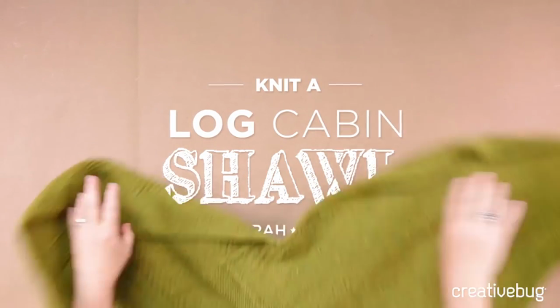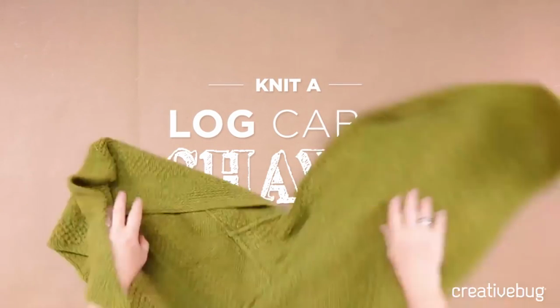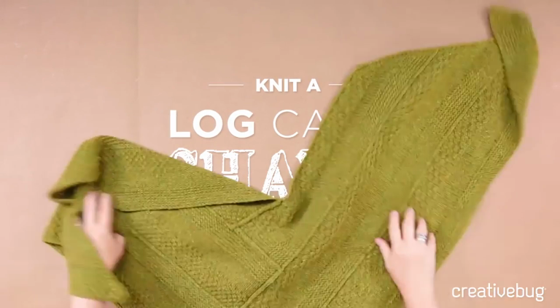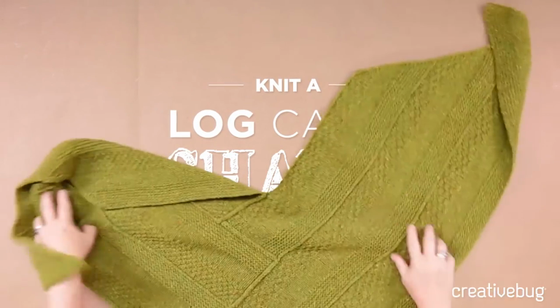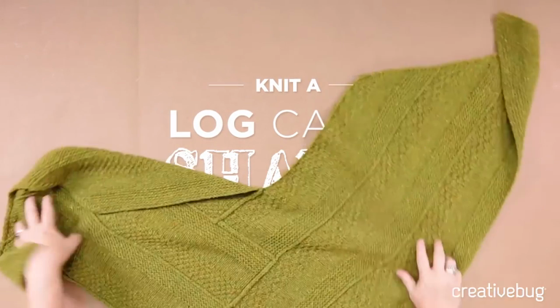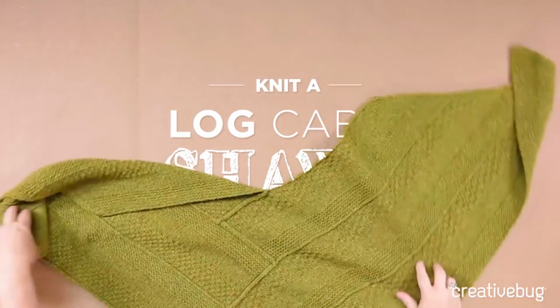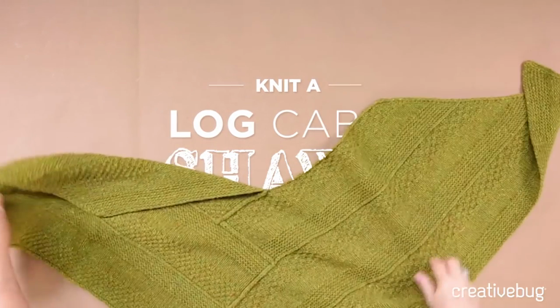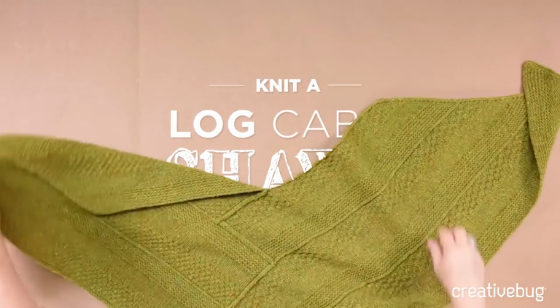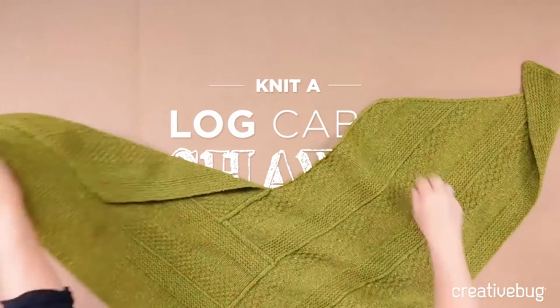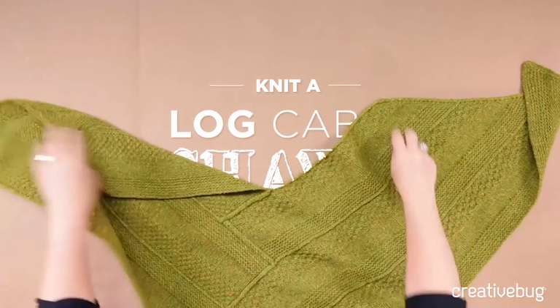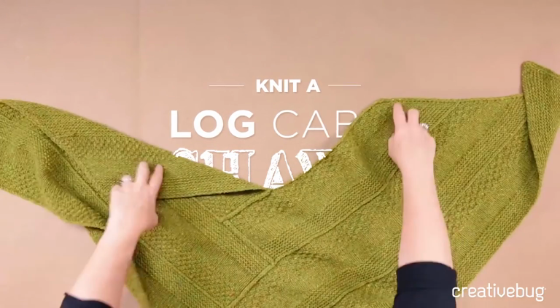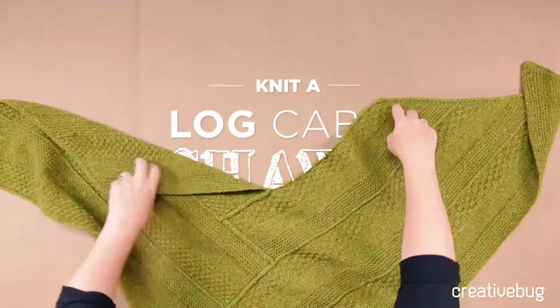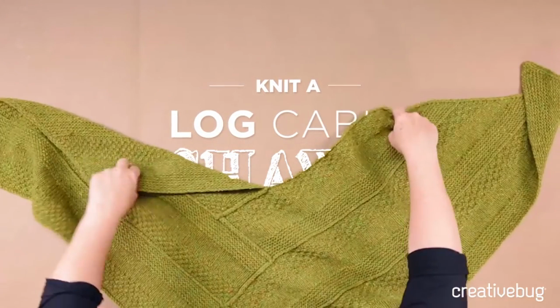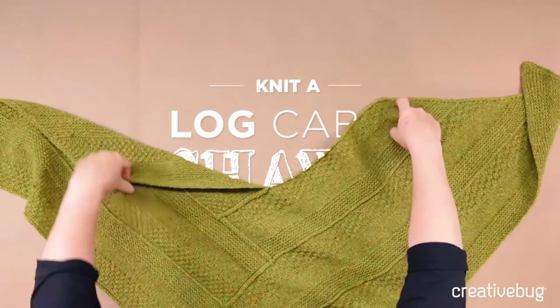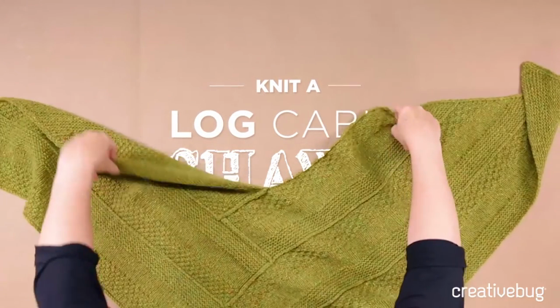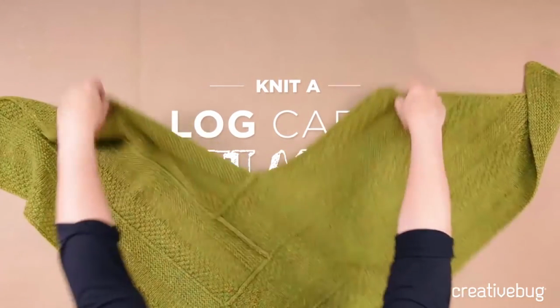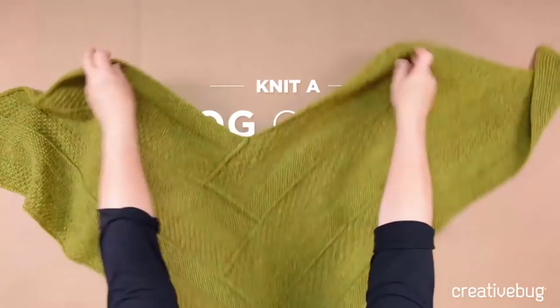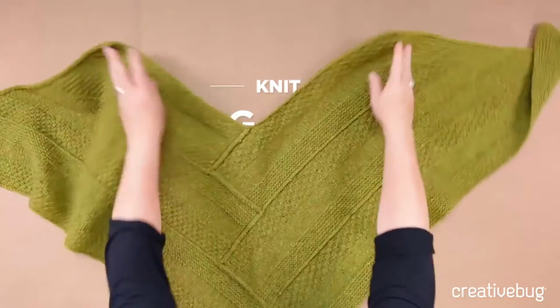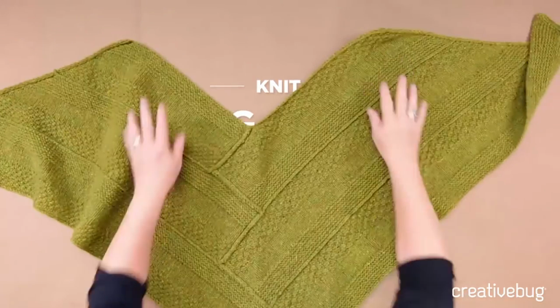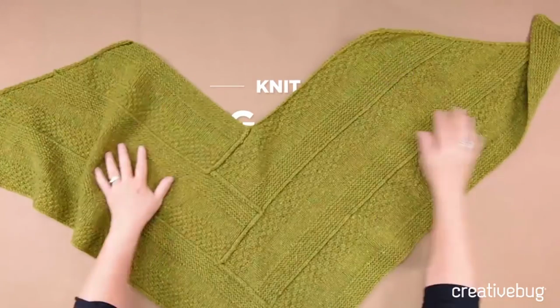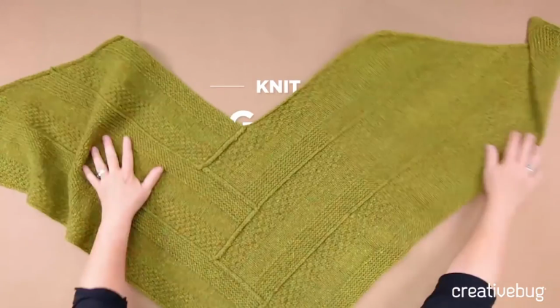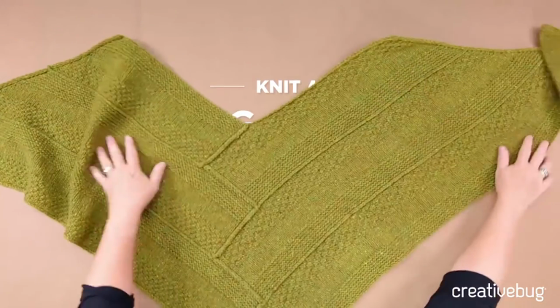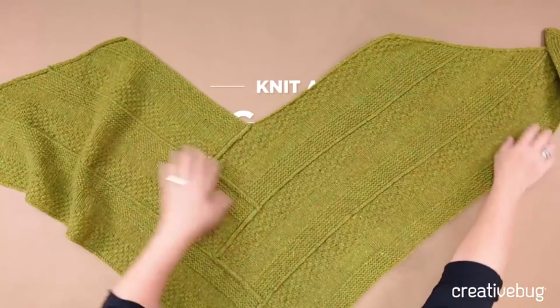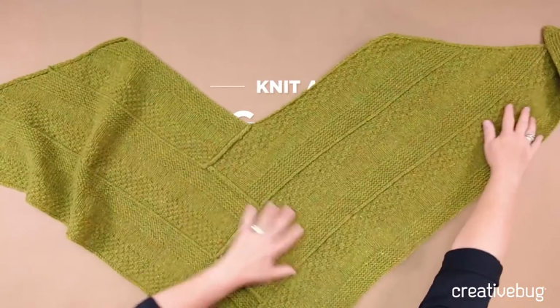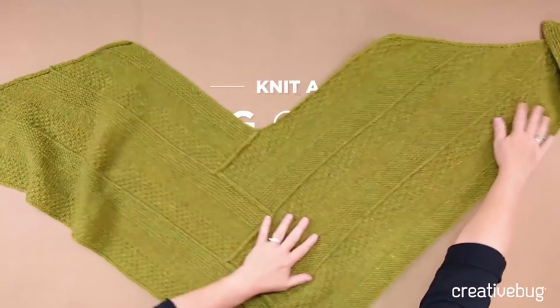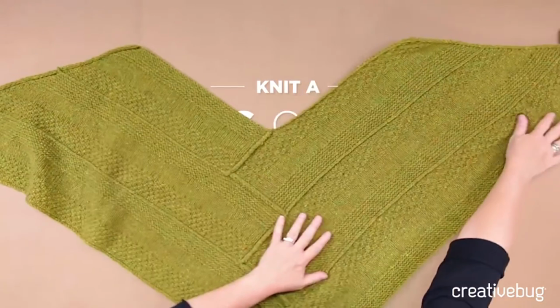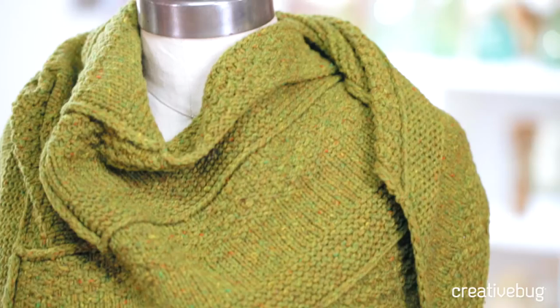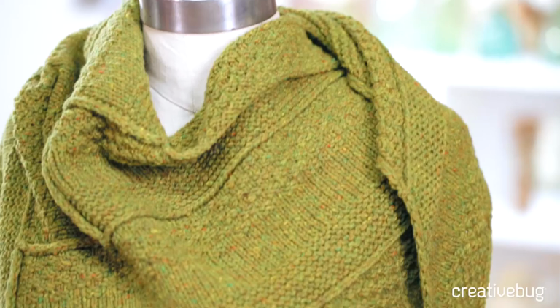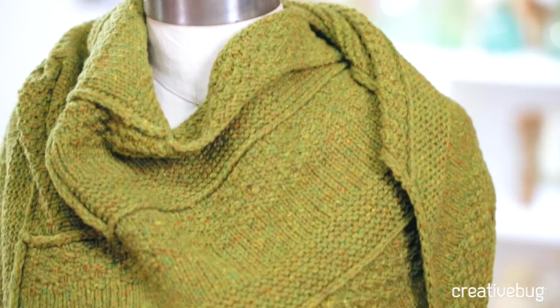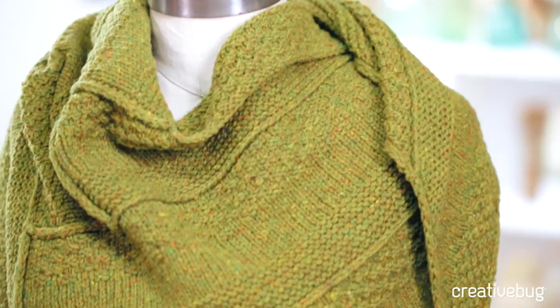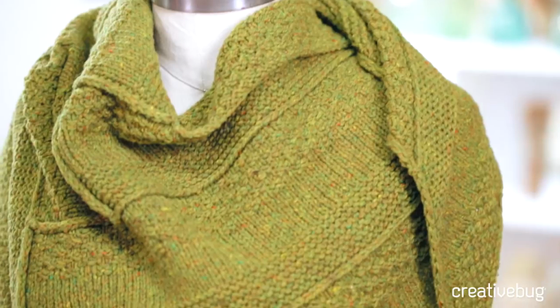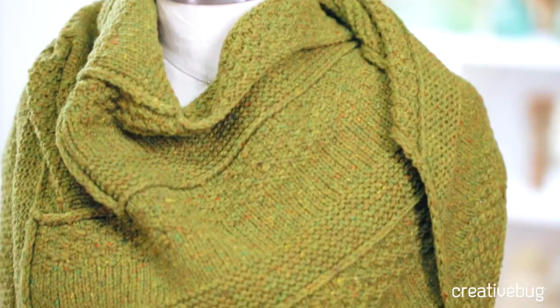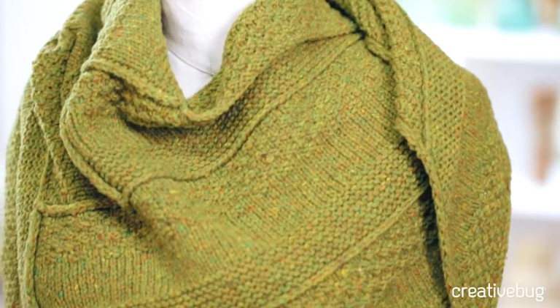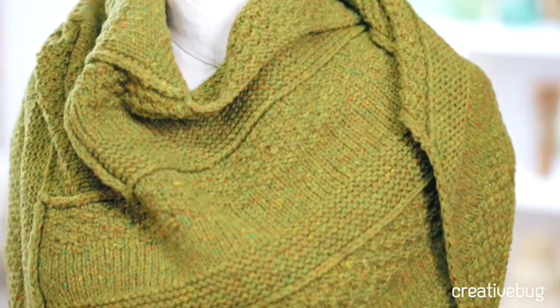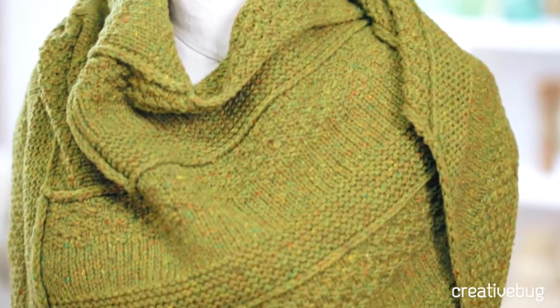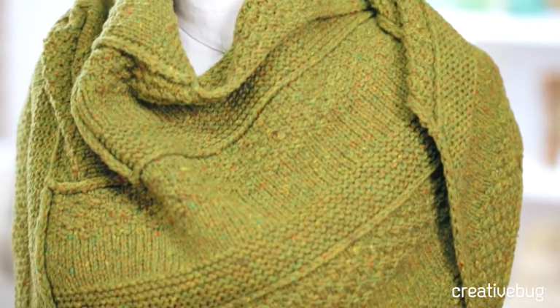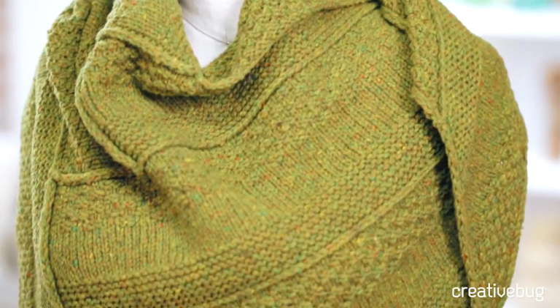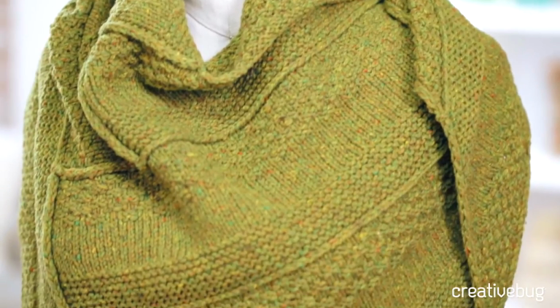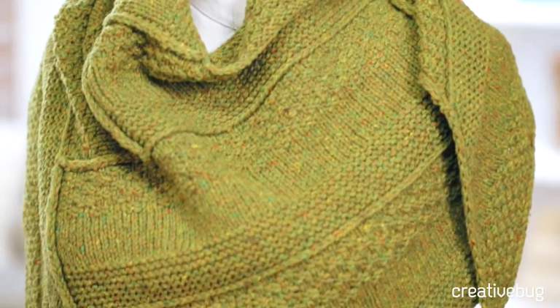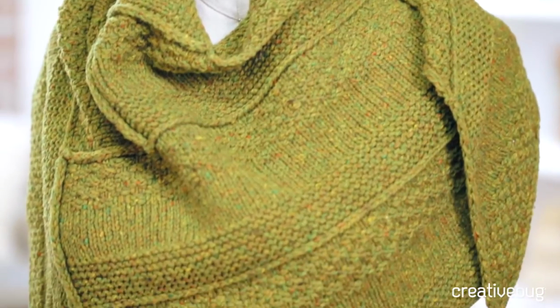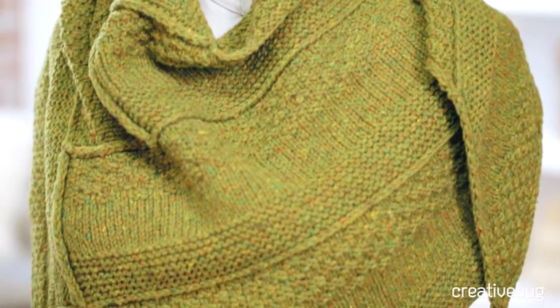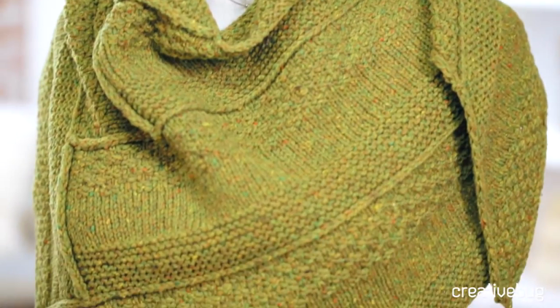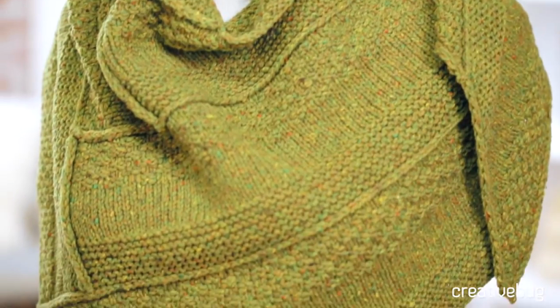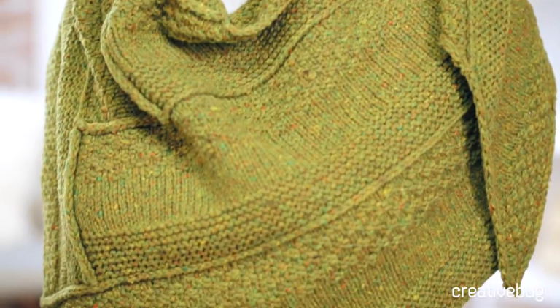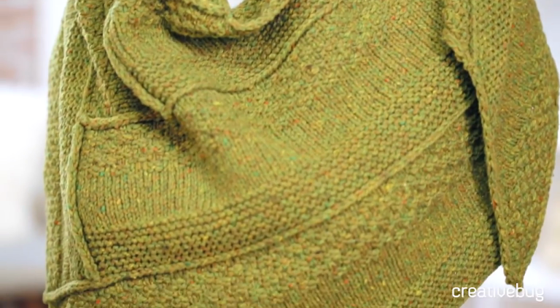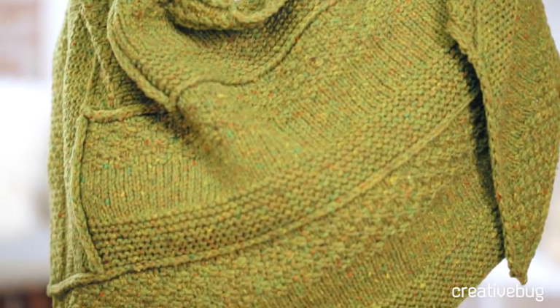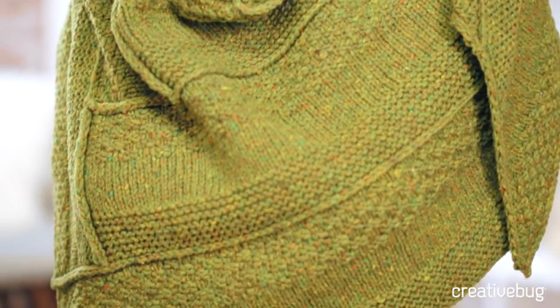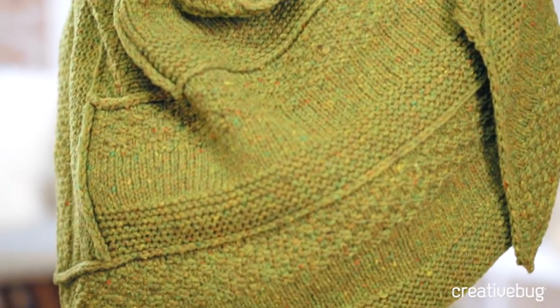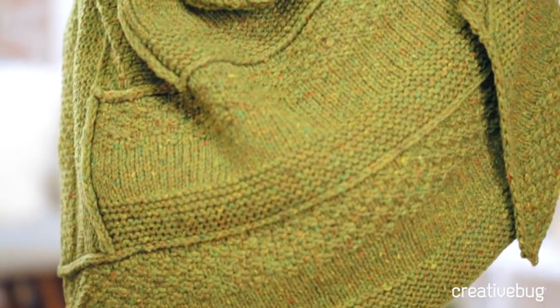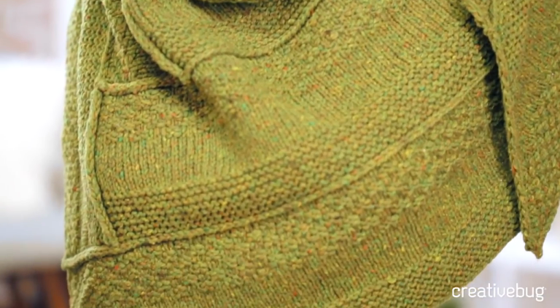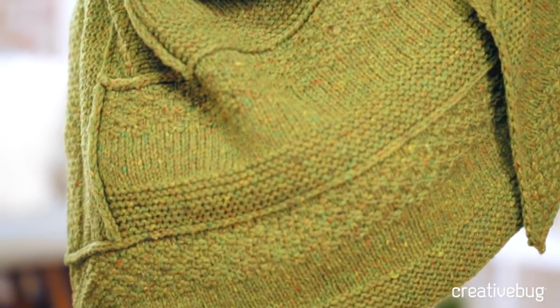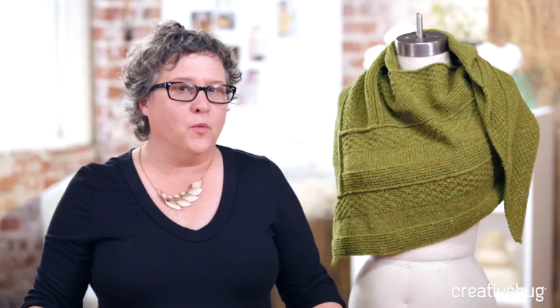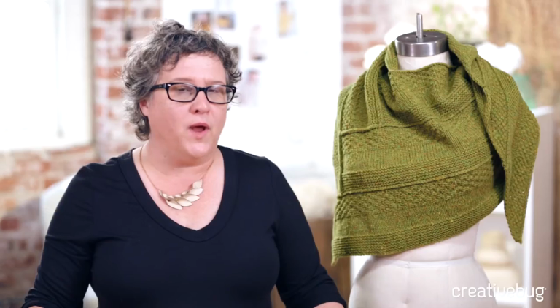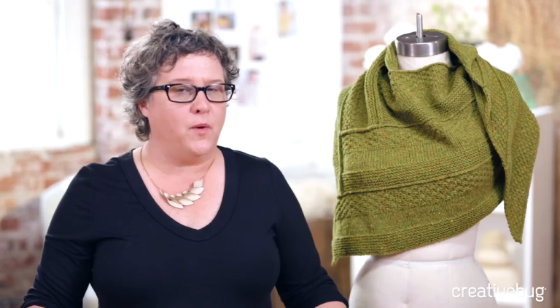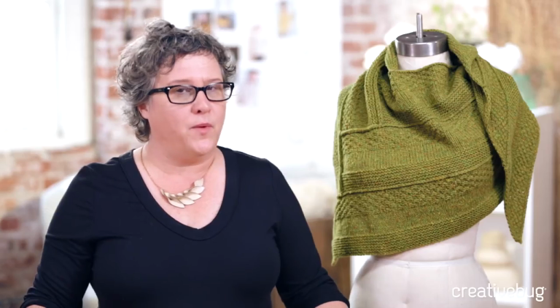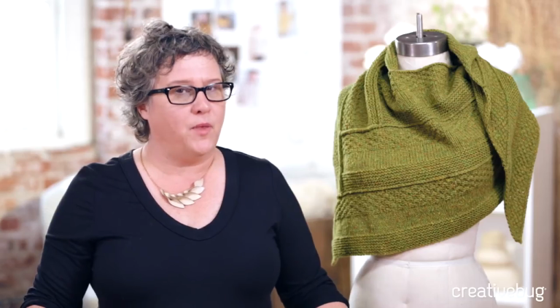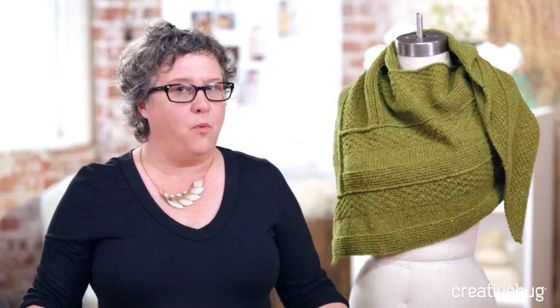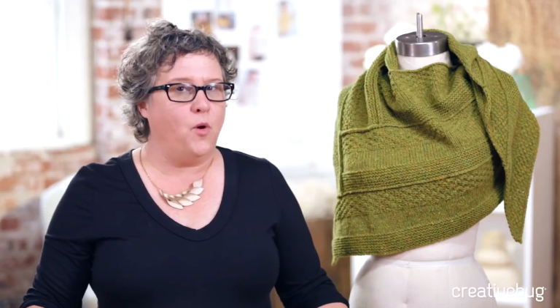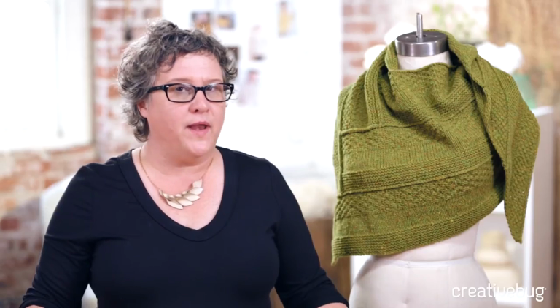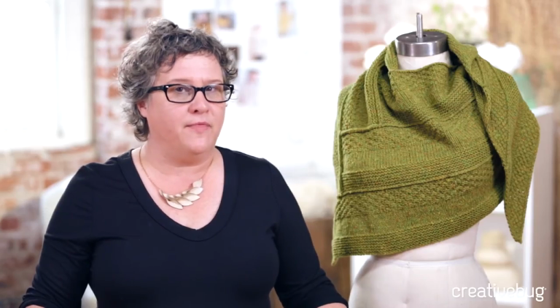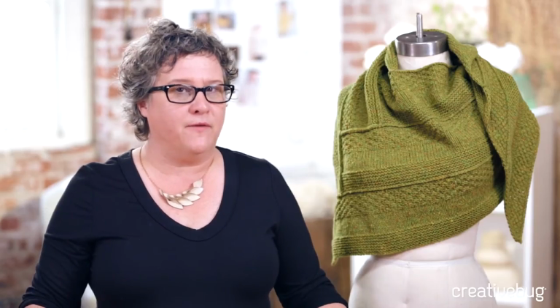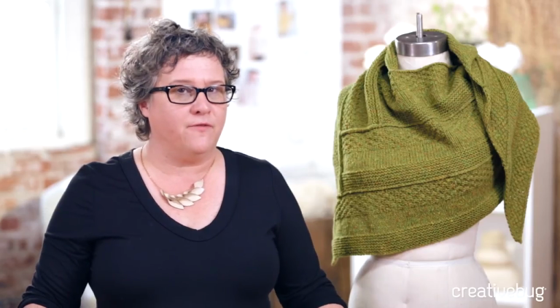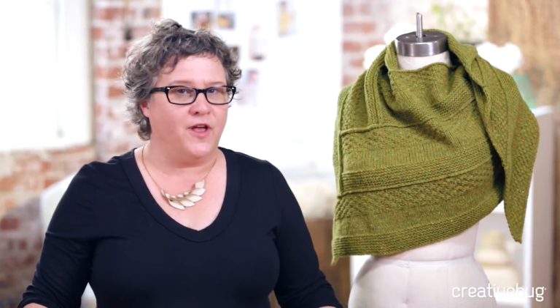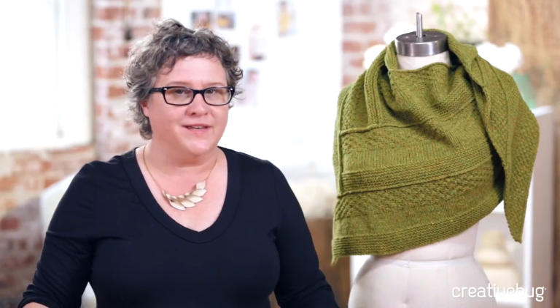When you're done, you'll have a nice cozy piece that you can wear like a traditional shawl or in a more modern way with the point in the front.